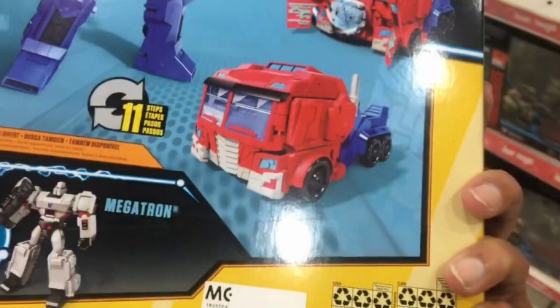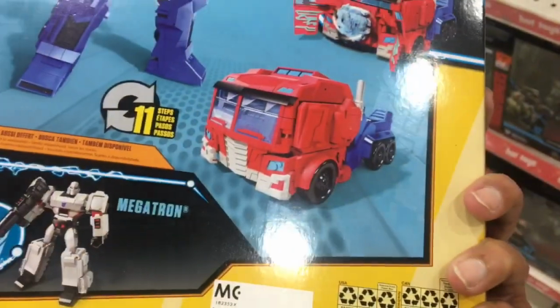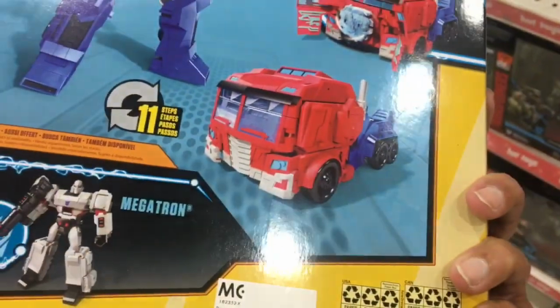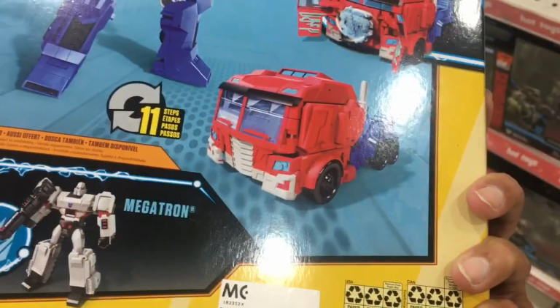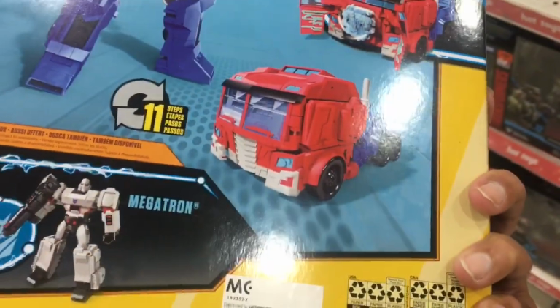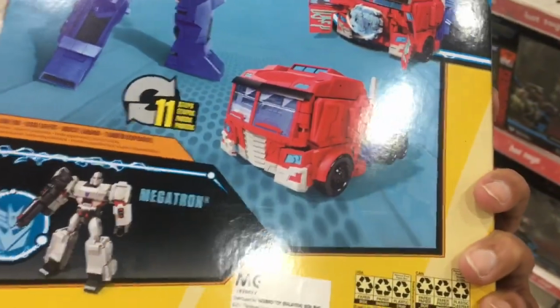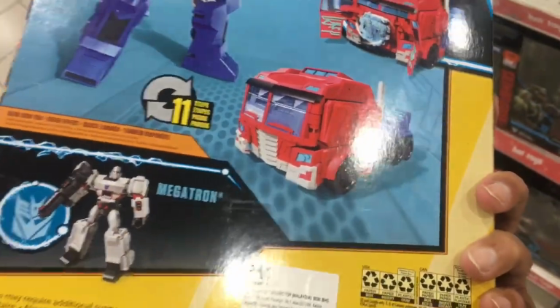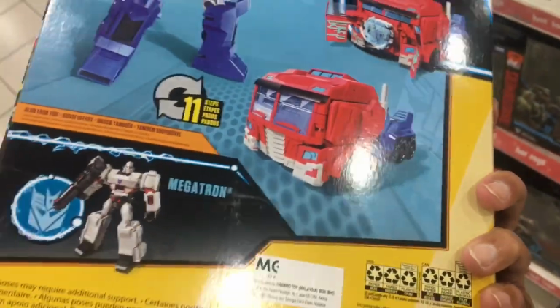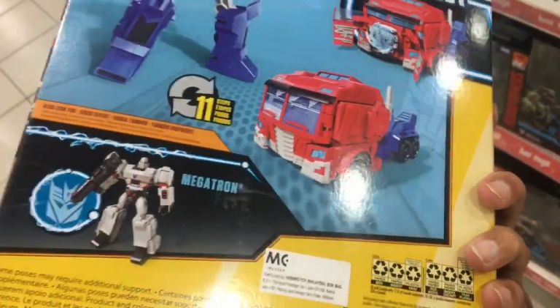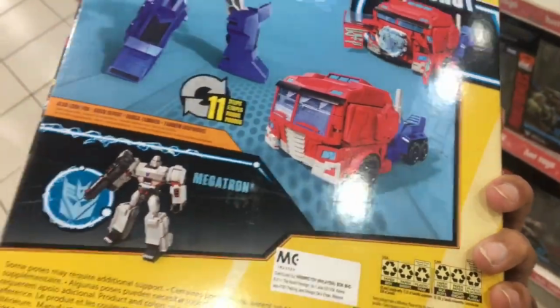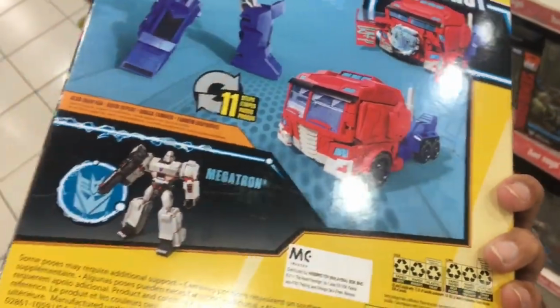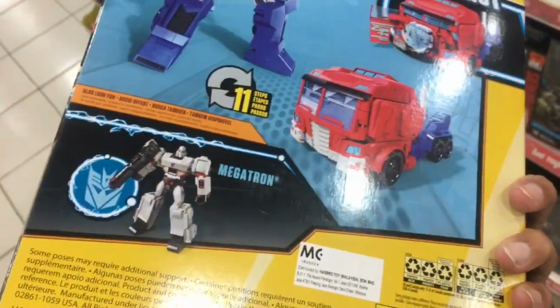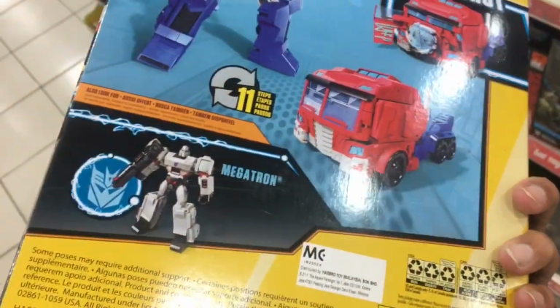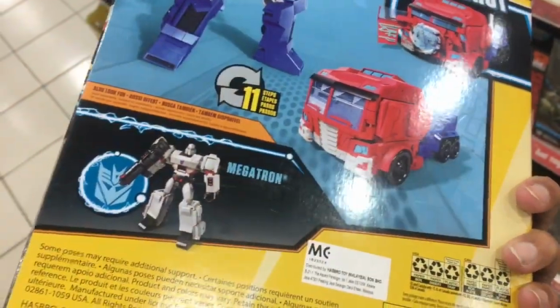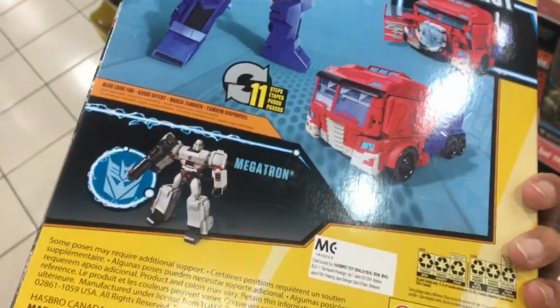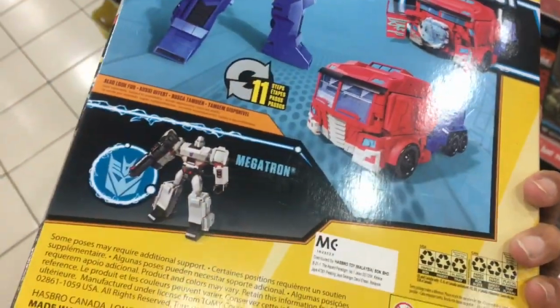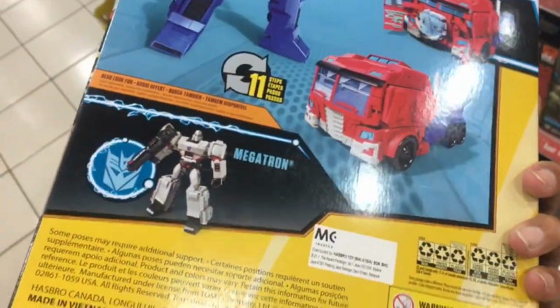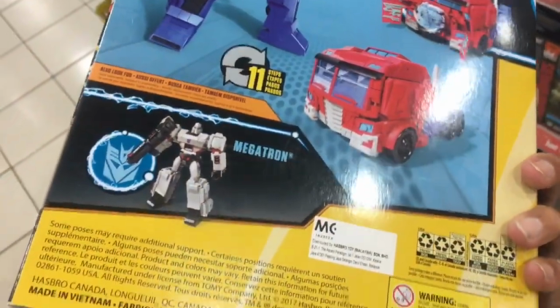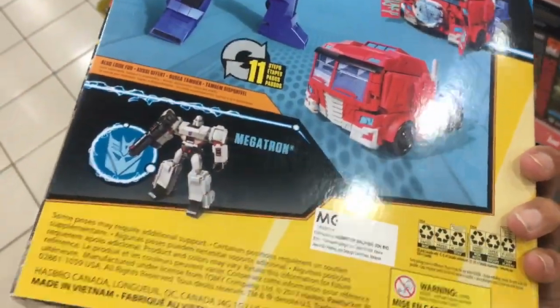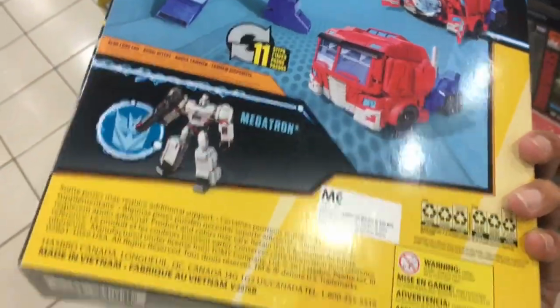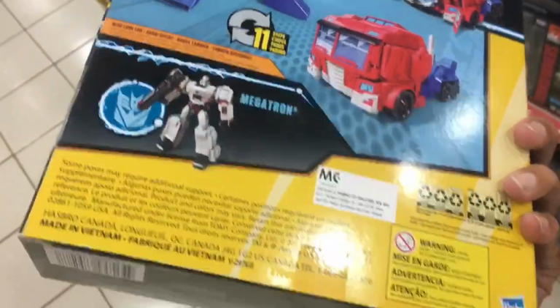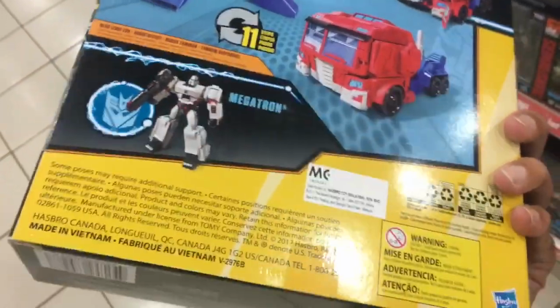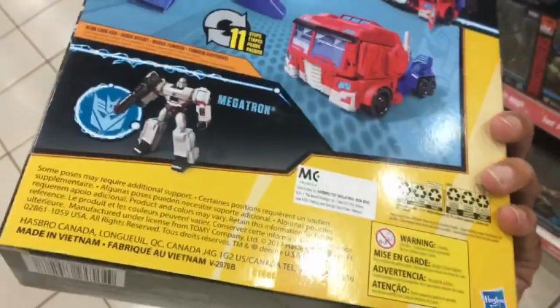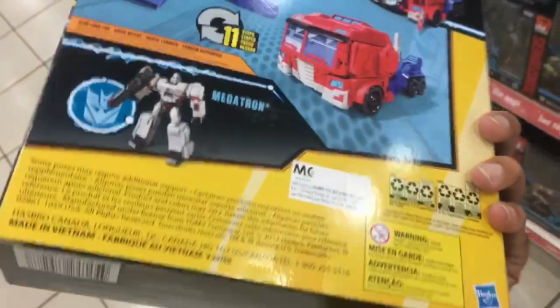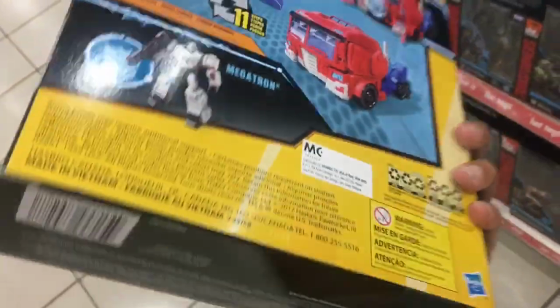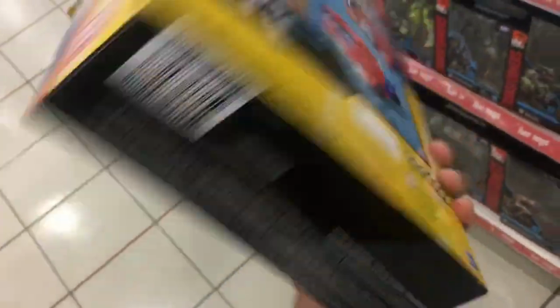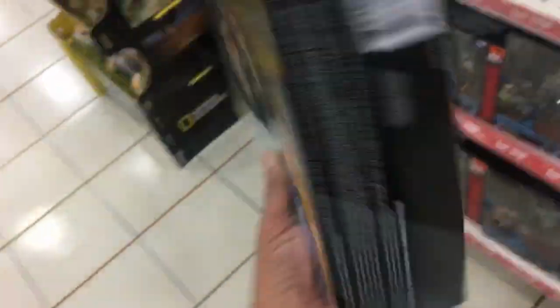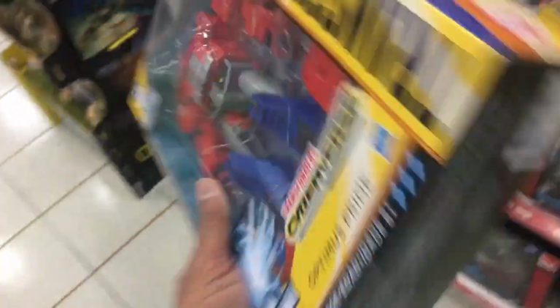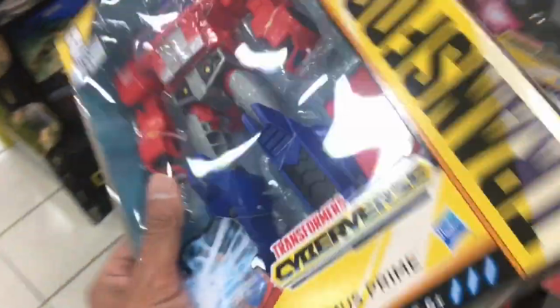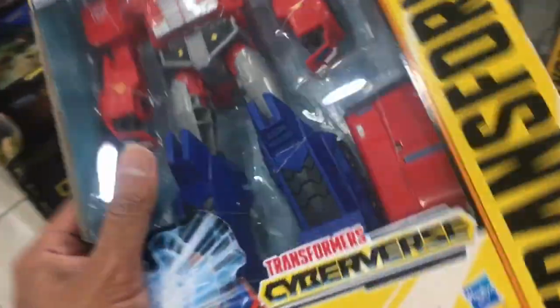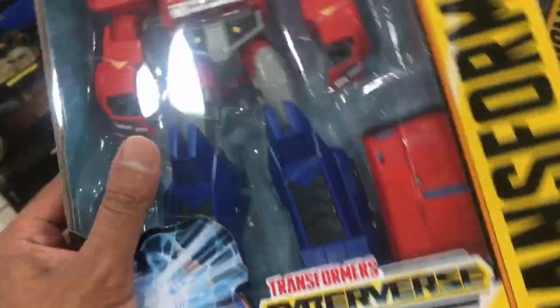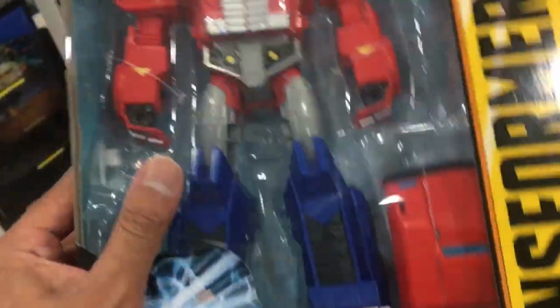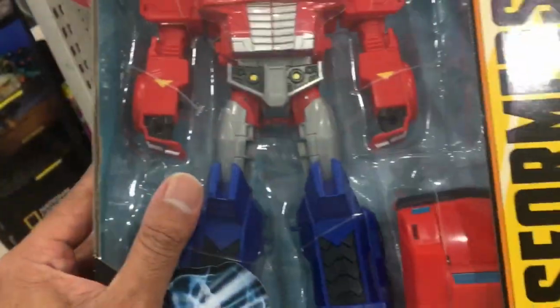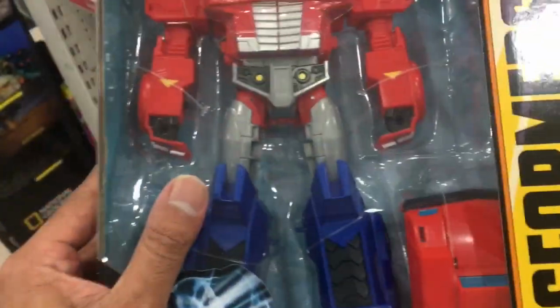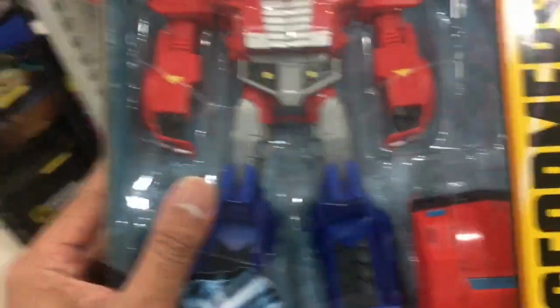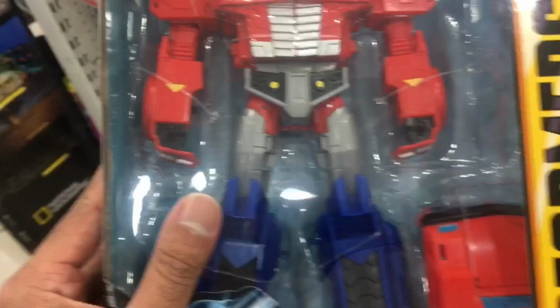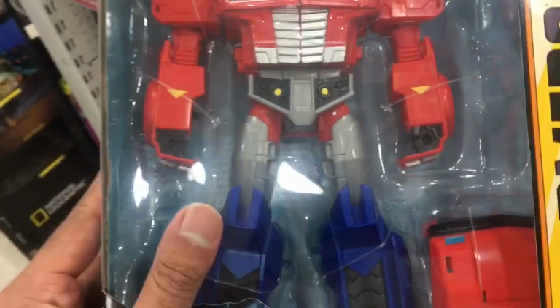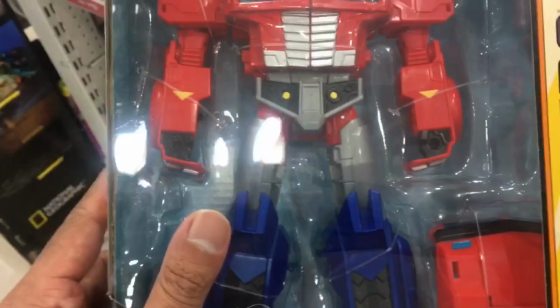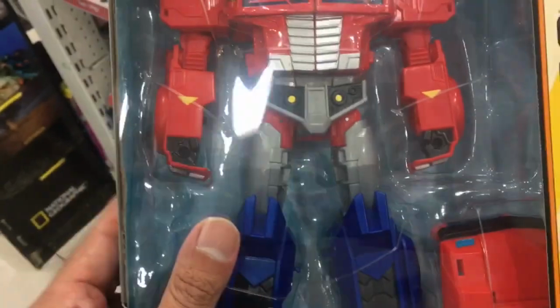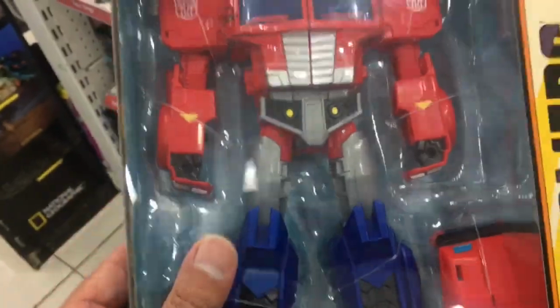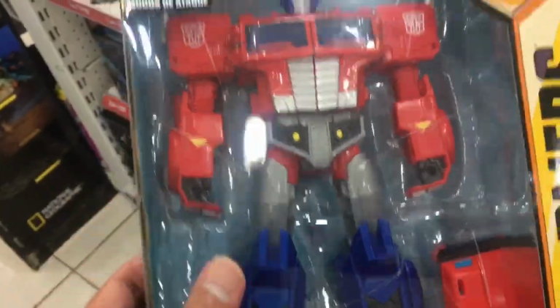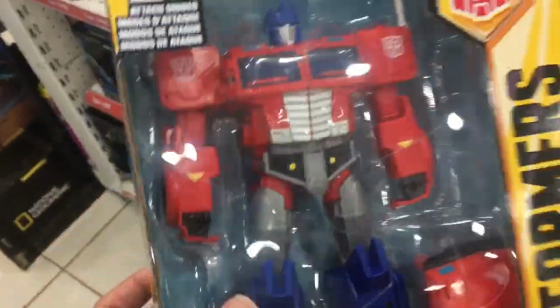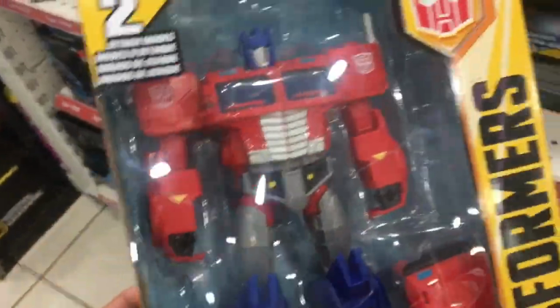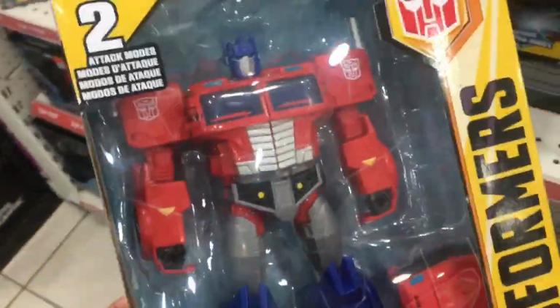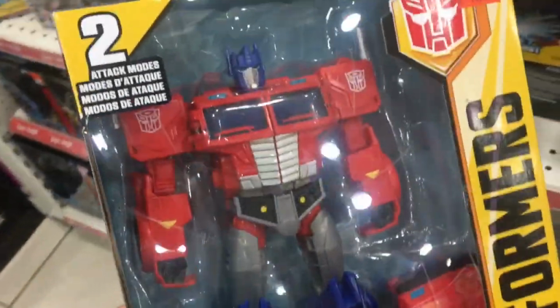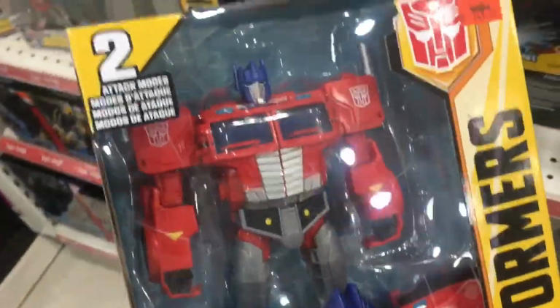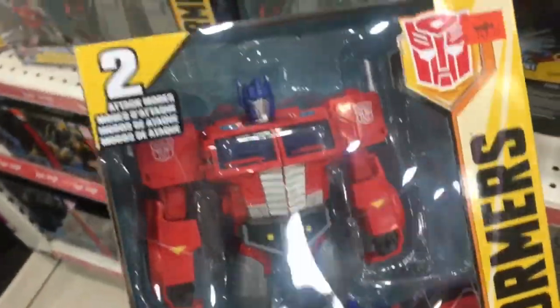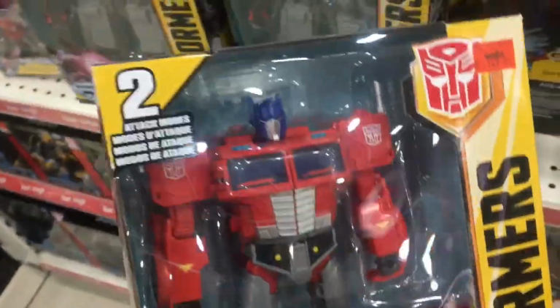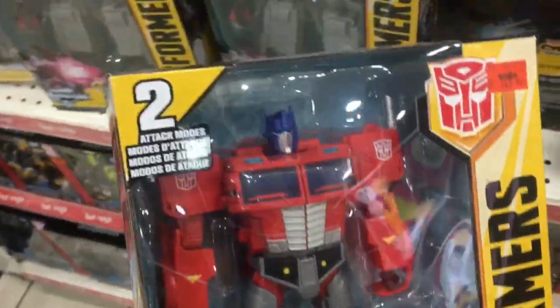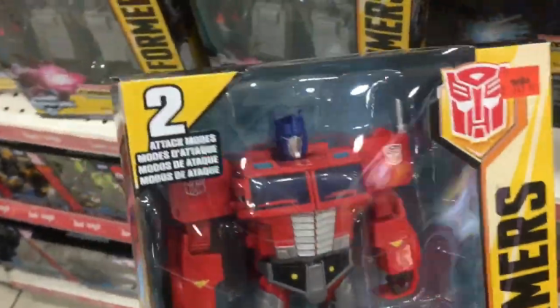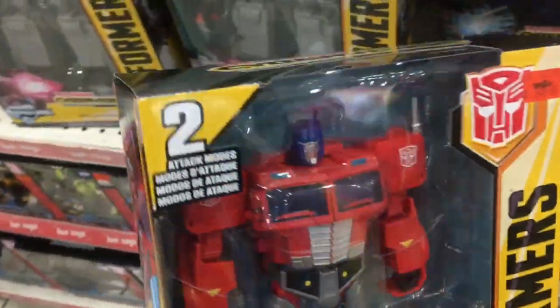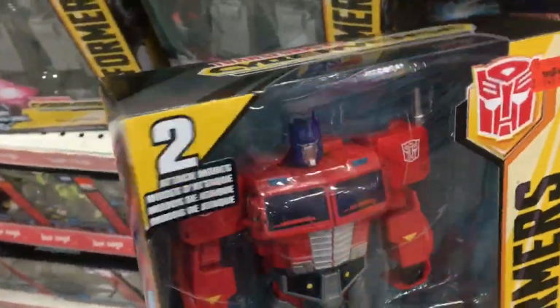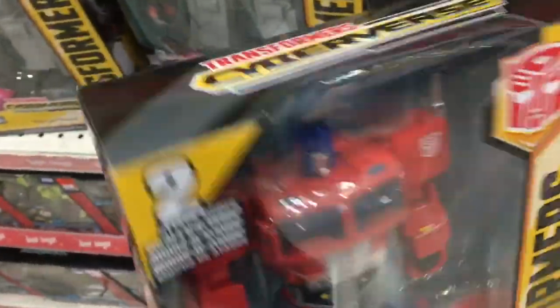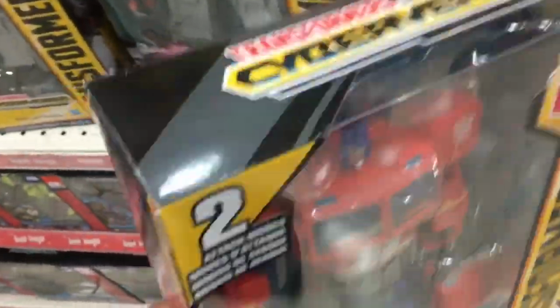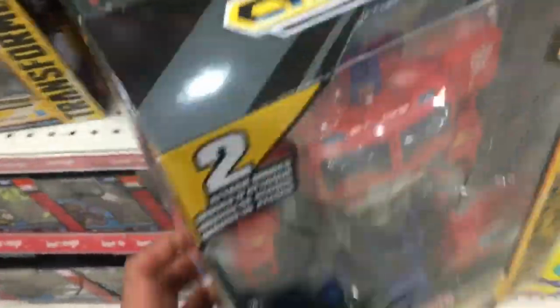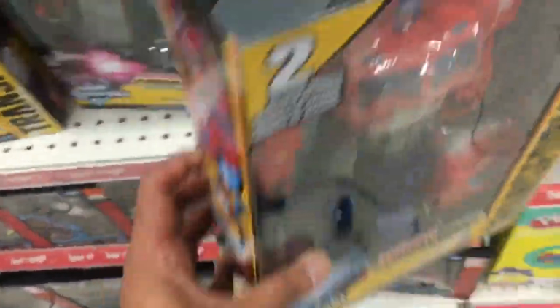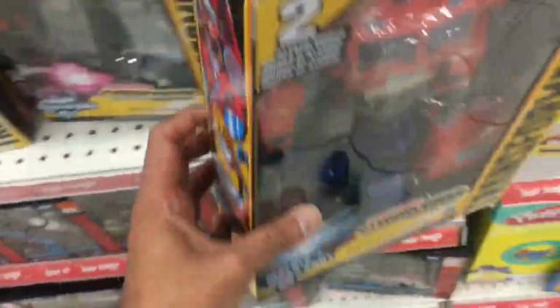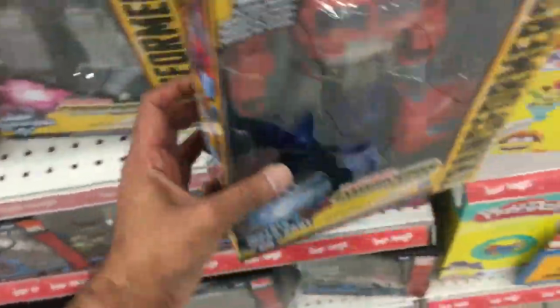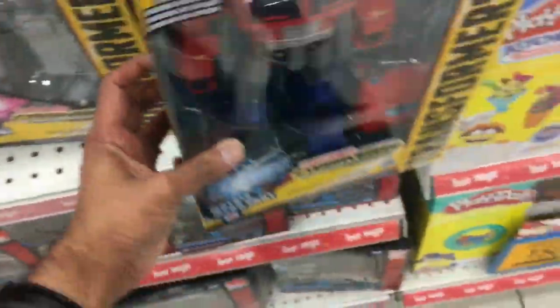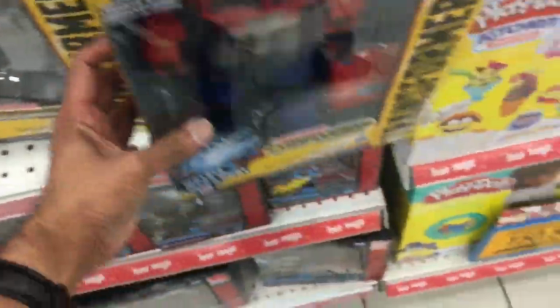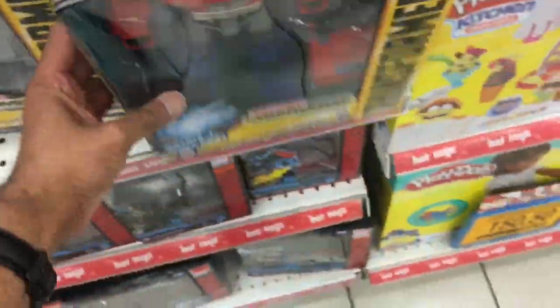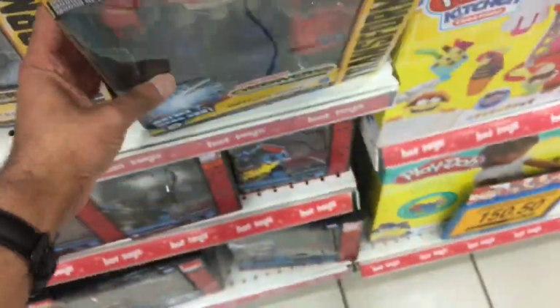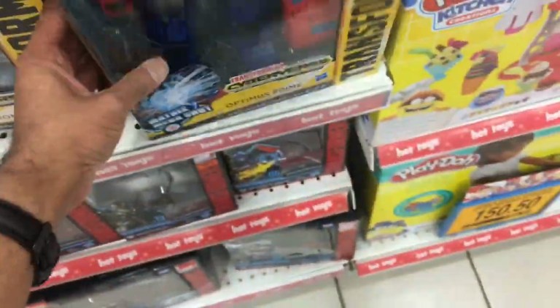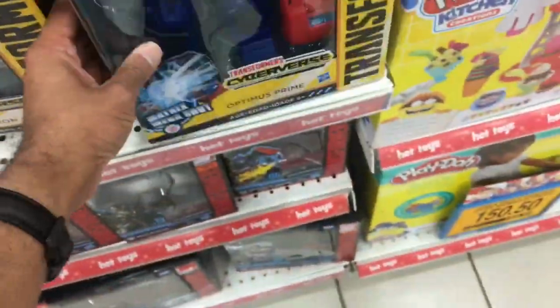Tell me what Transformers are up at your local toy store. Catch you guys again later. Thank you.